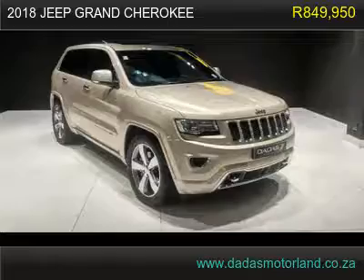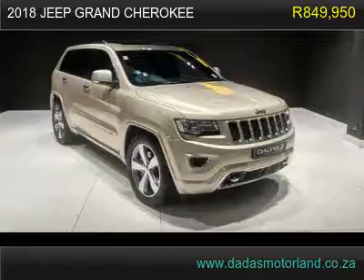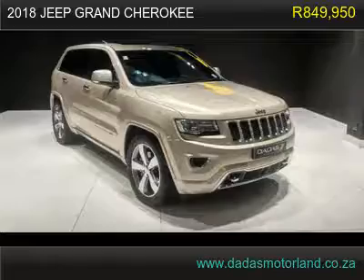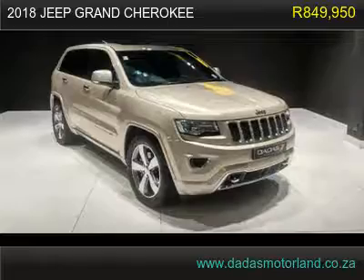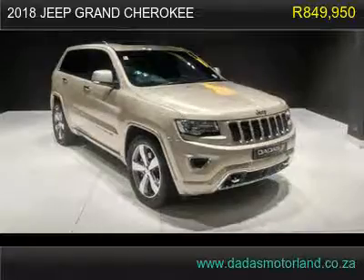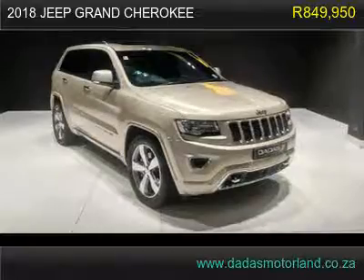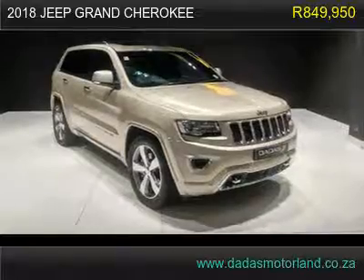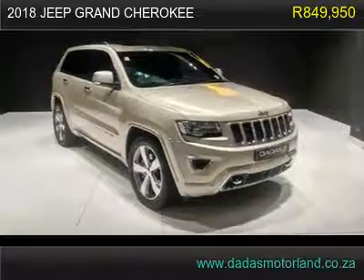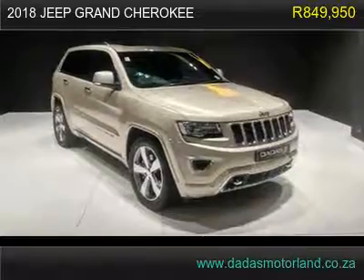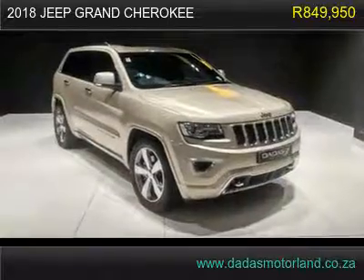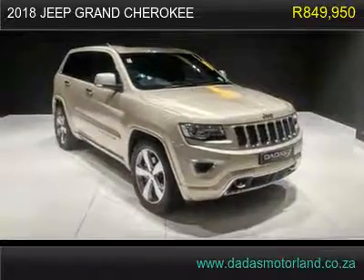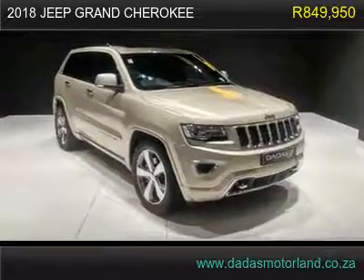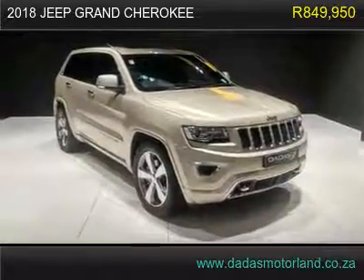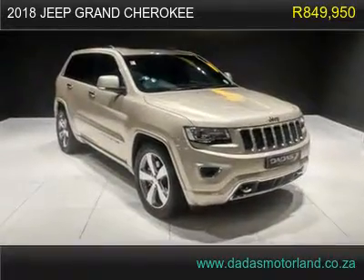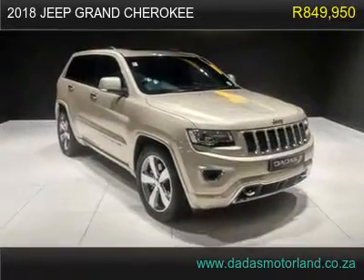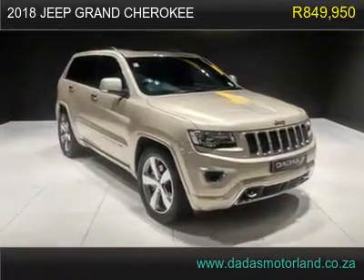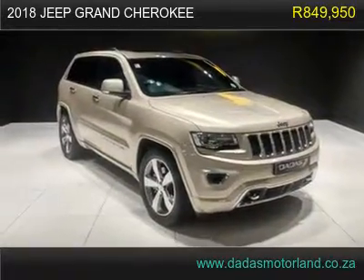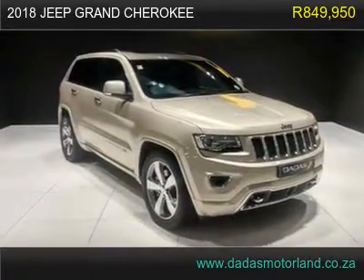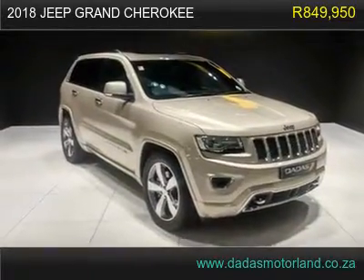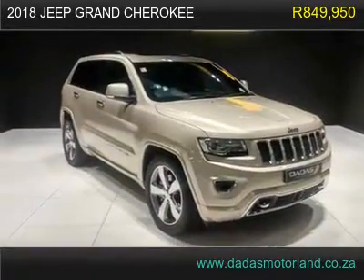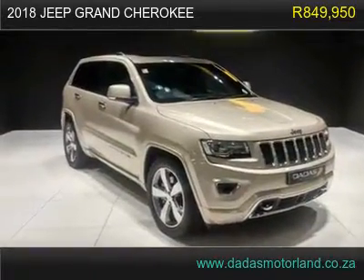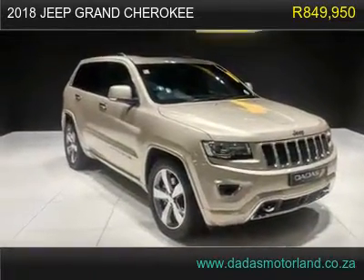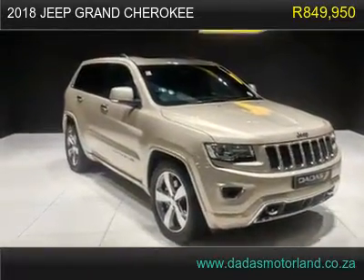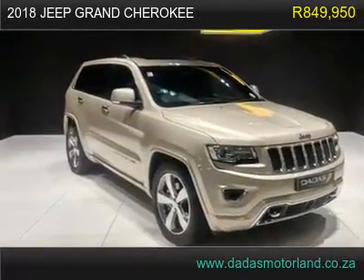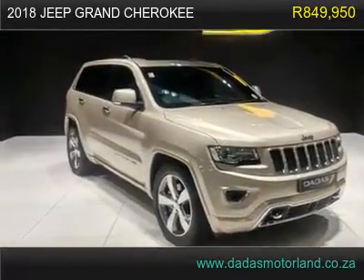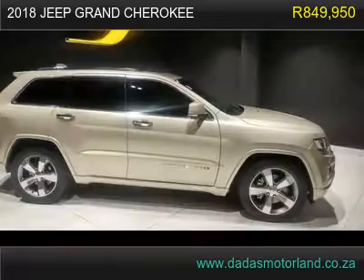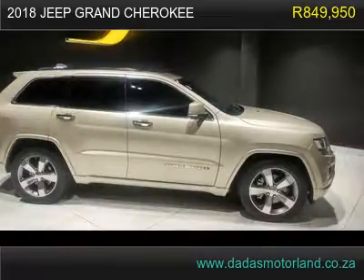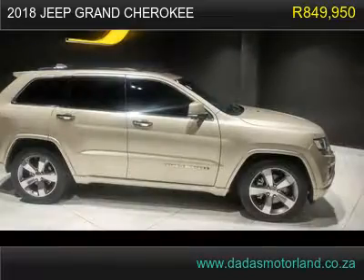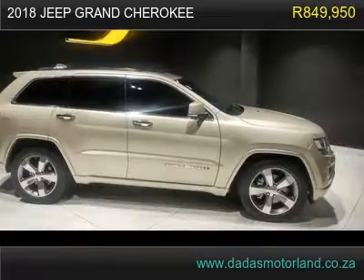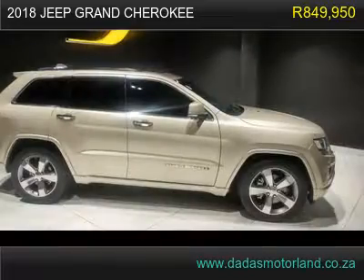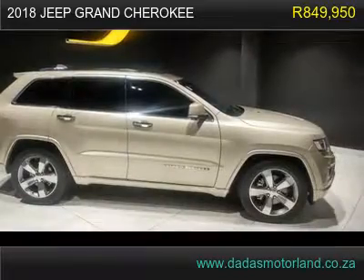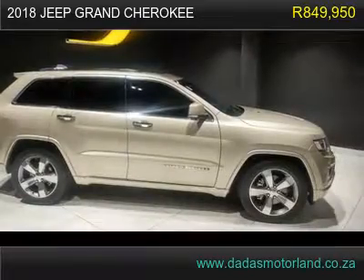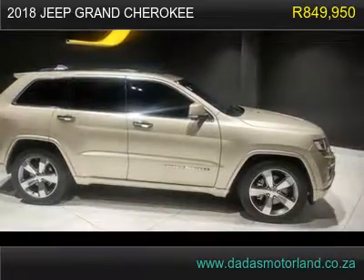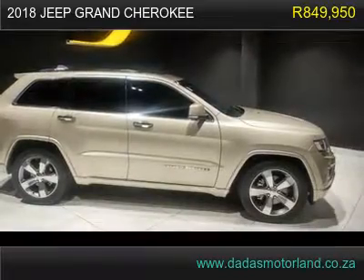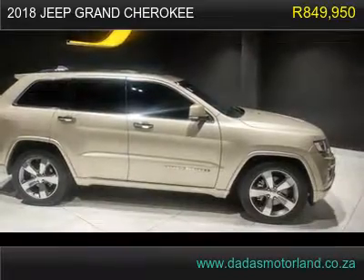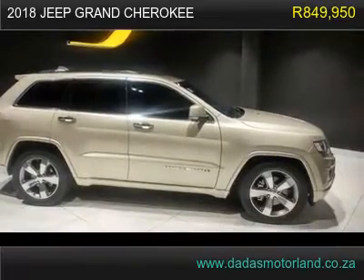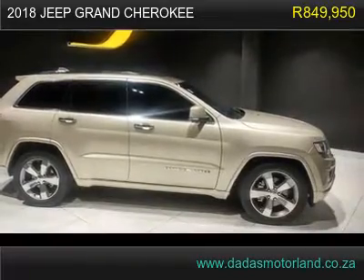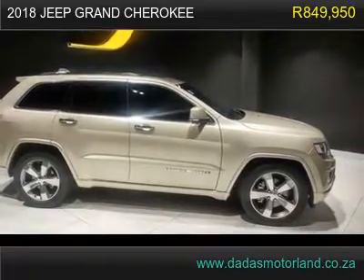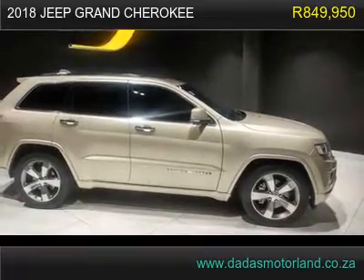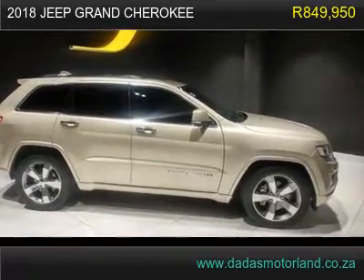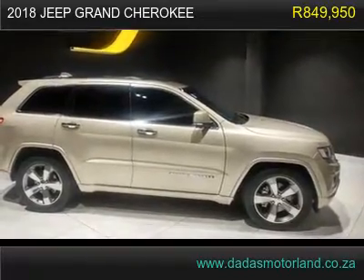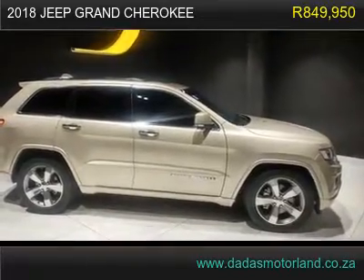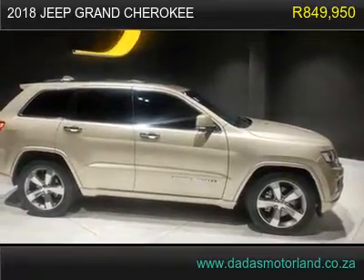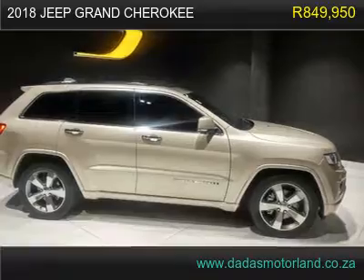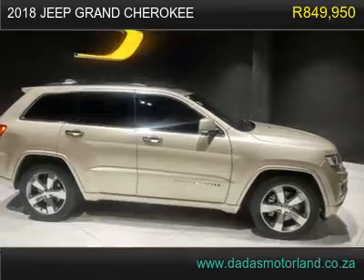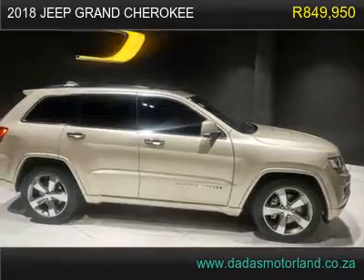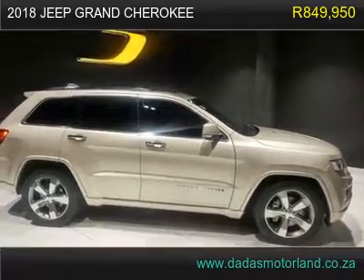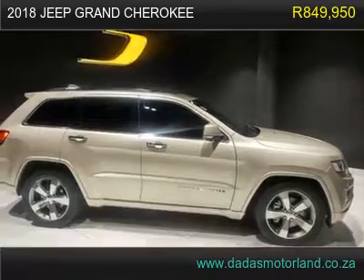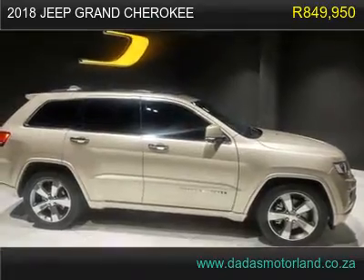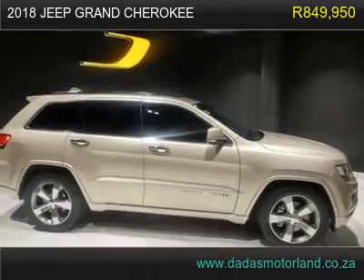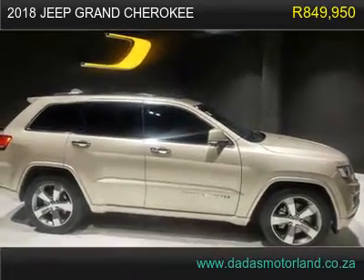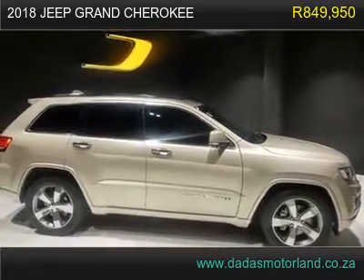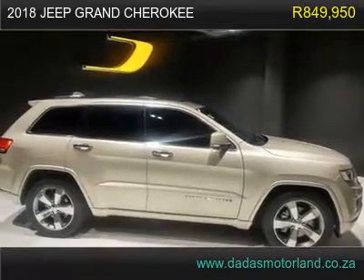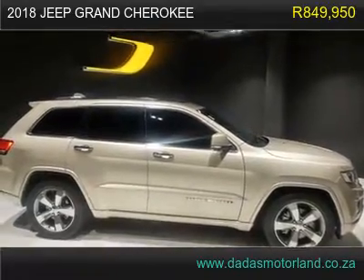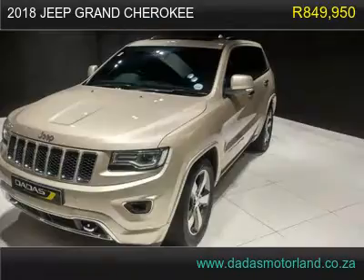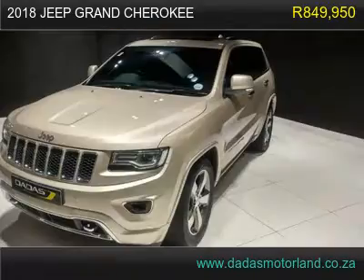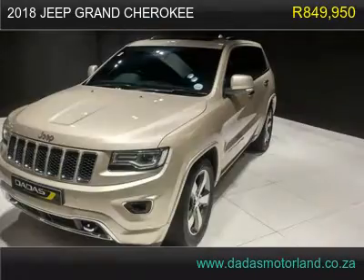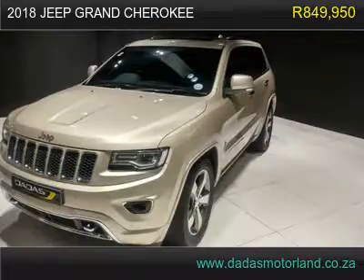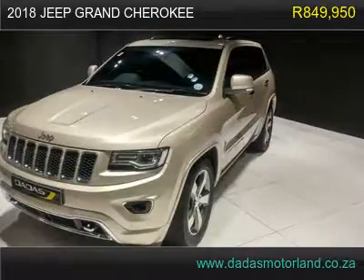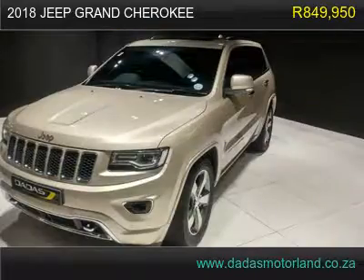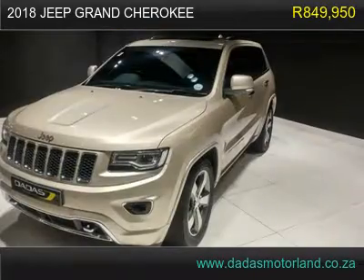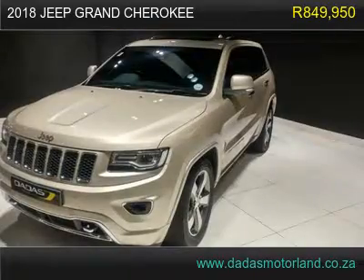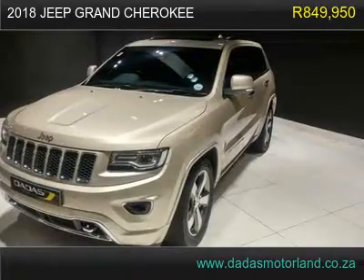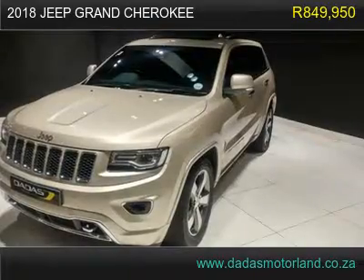2018 Jeep Grand Cherokee, has 300km. 2018 Jeep Grand Cherokee 3.0L V6 CRT.